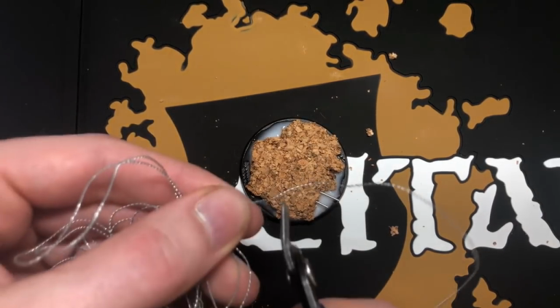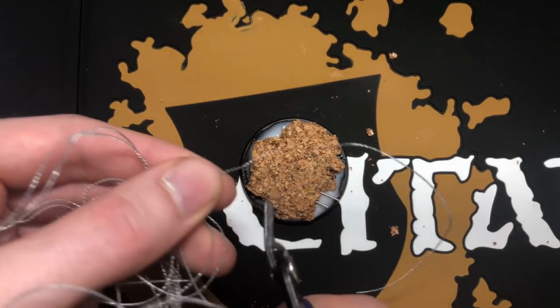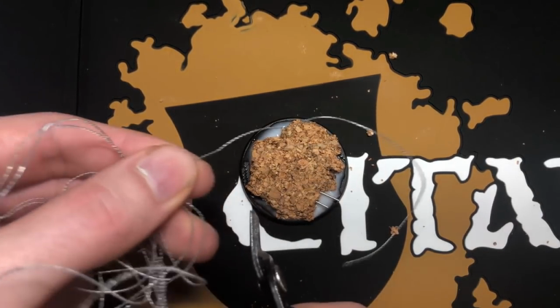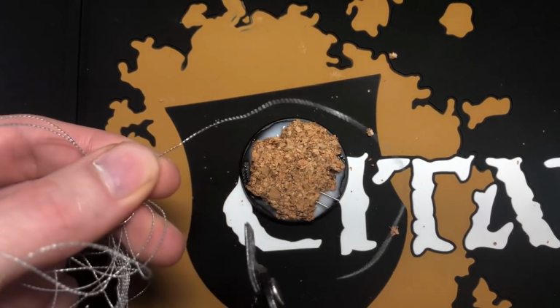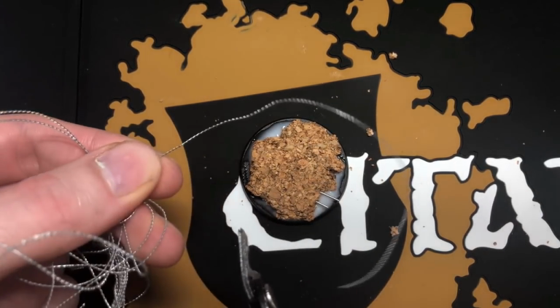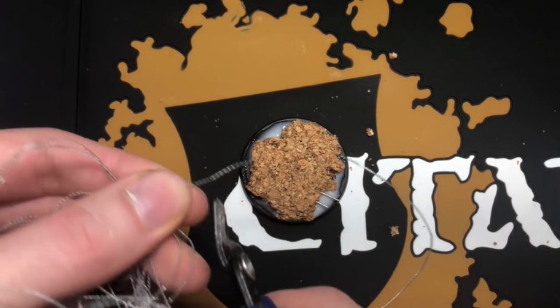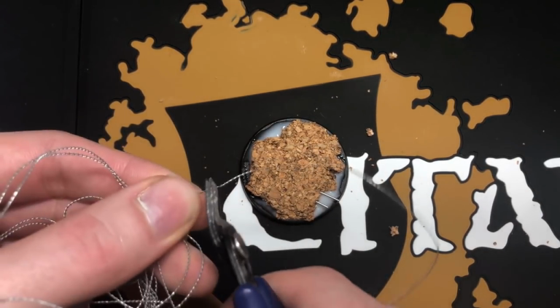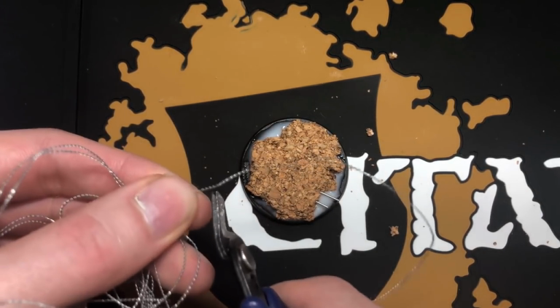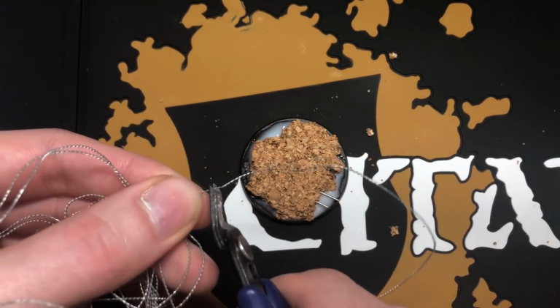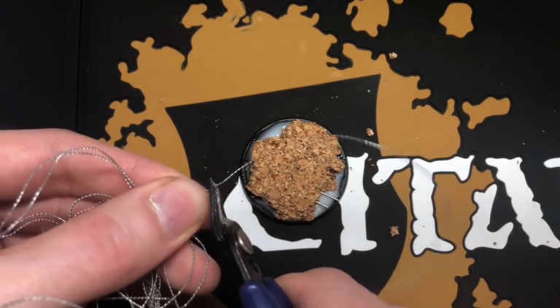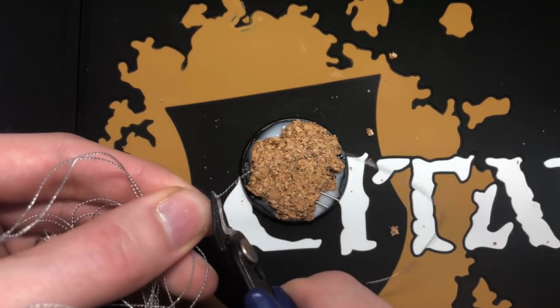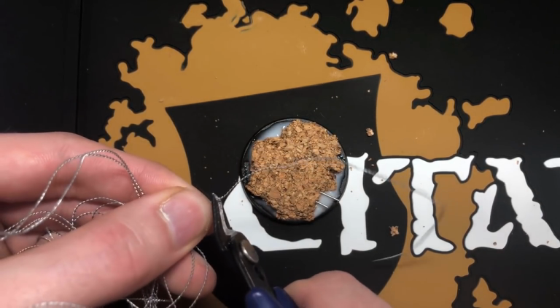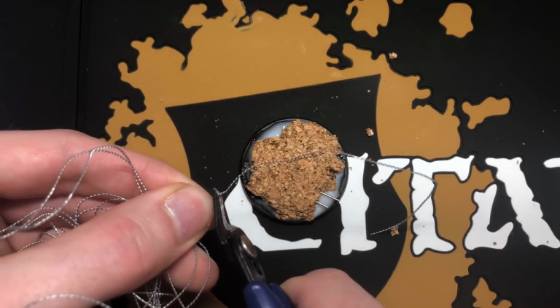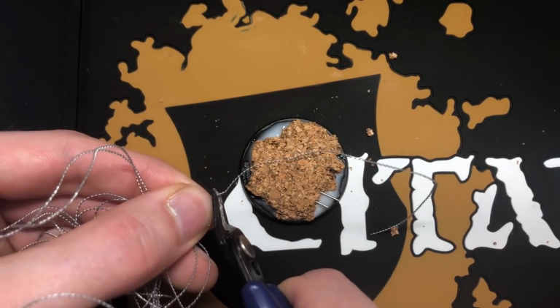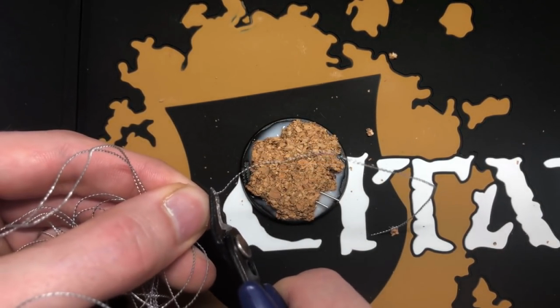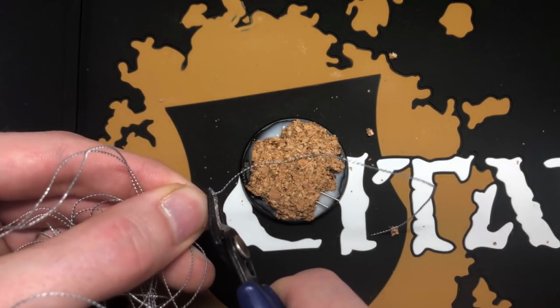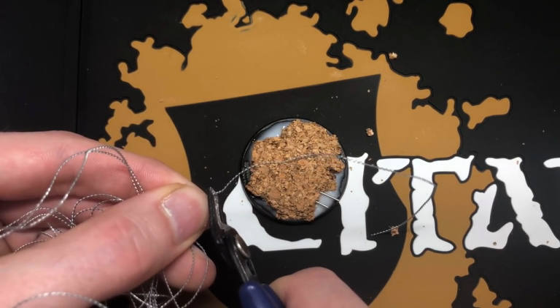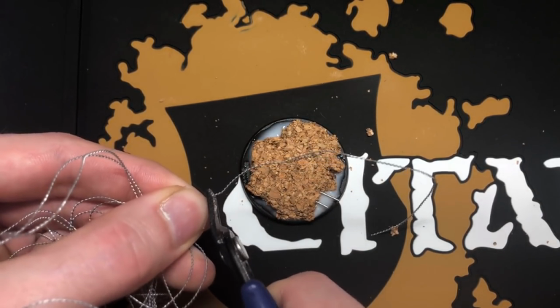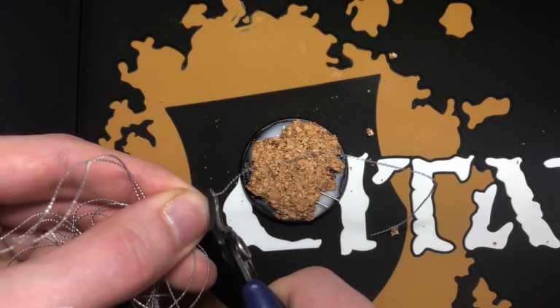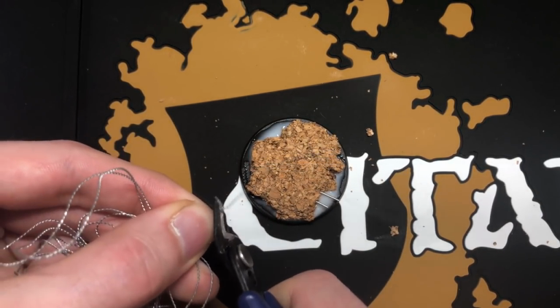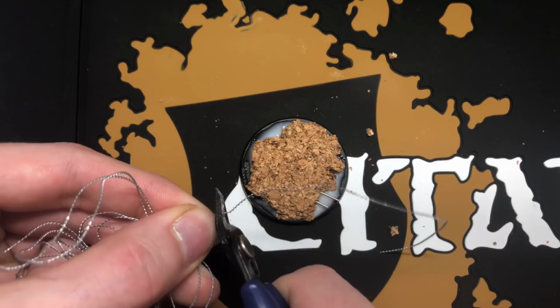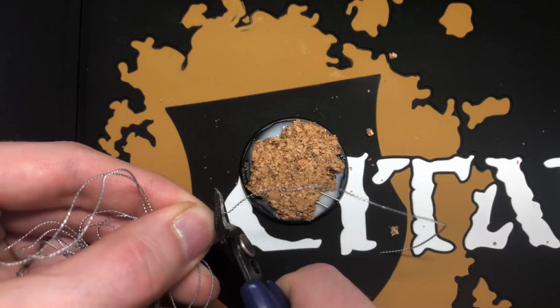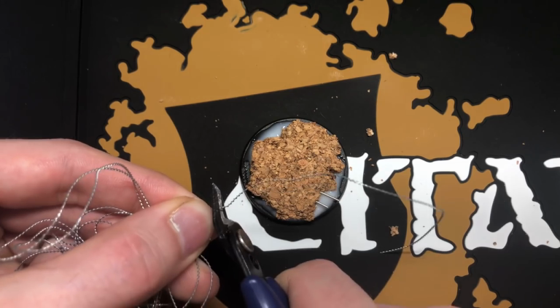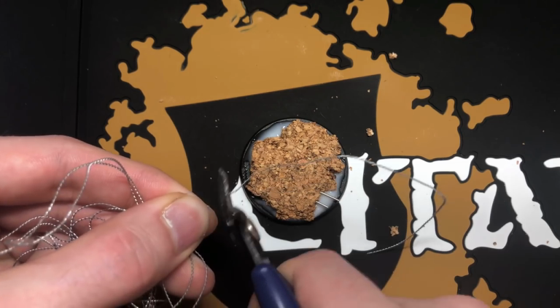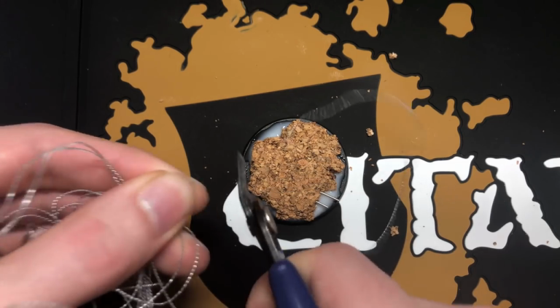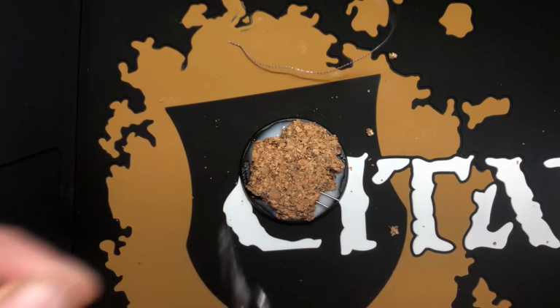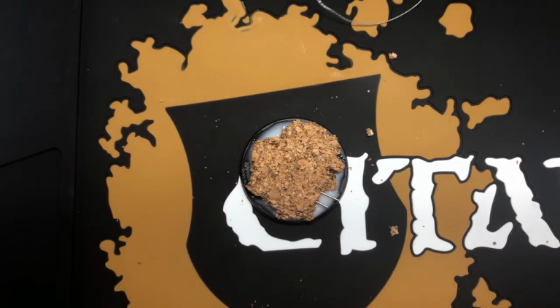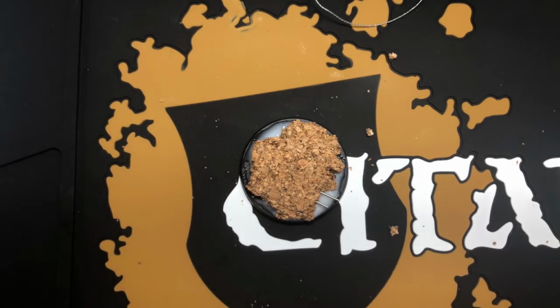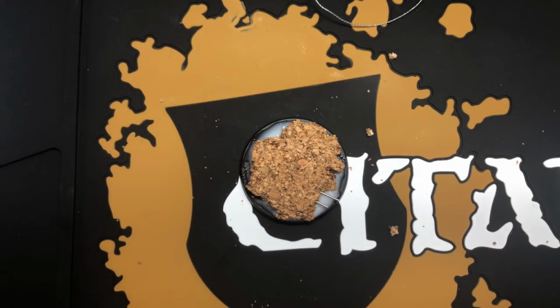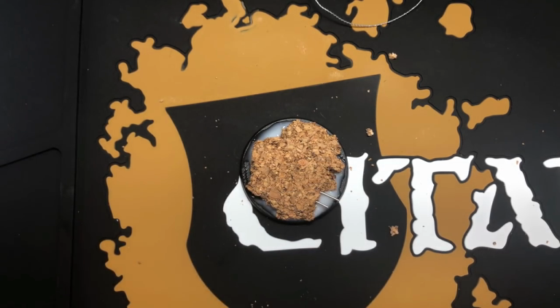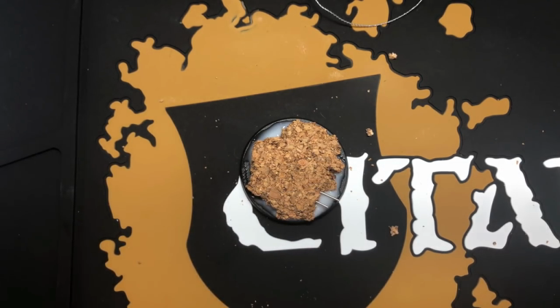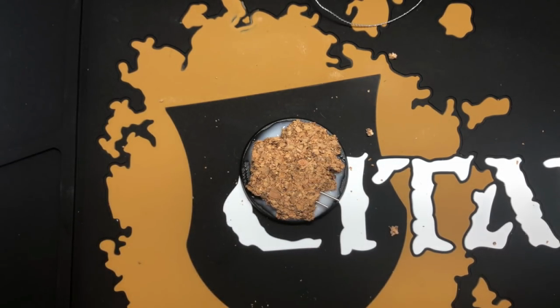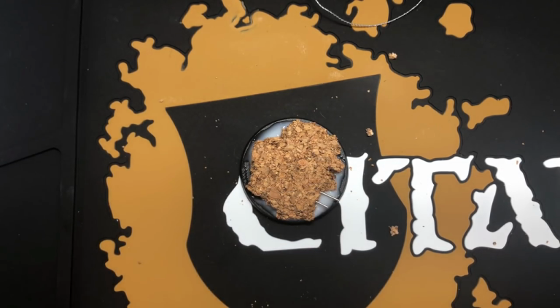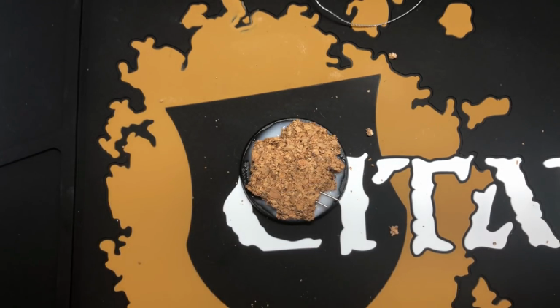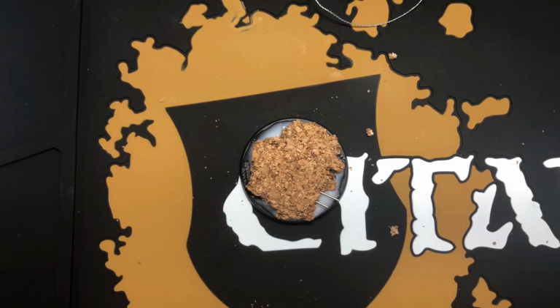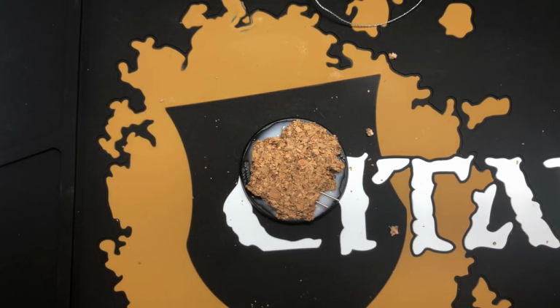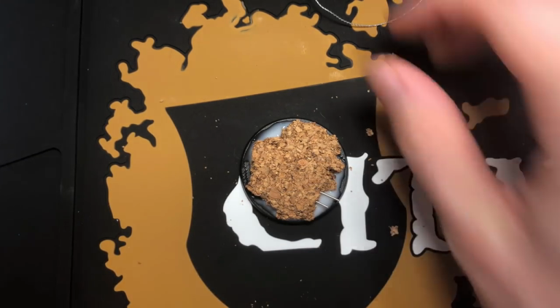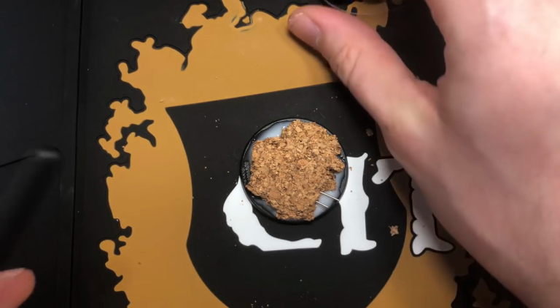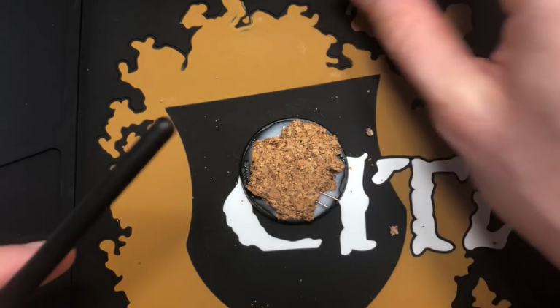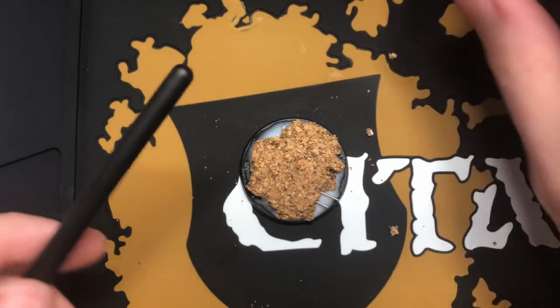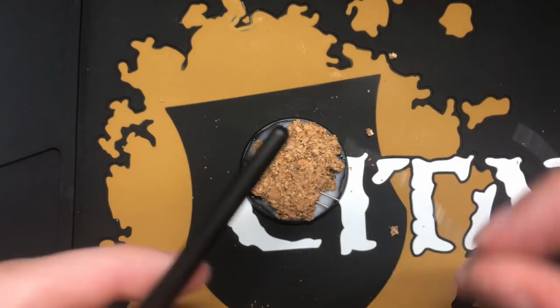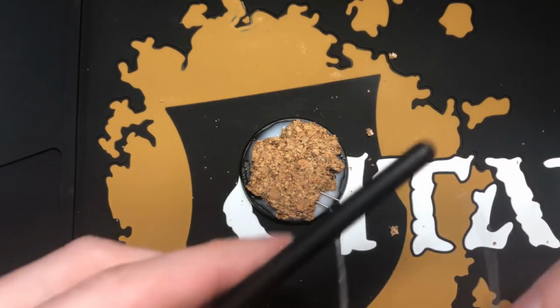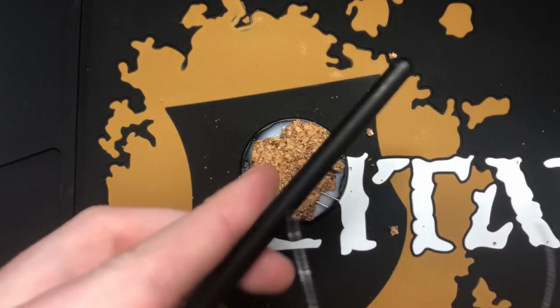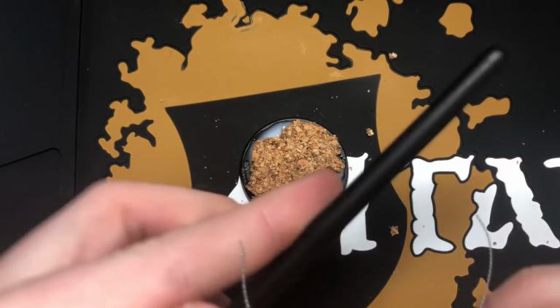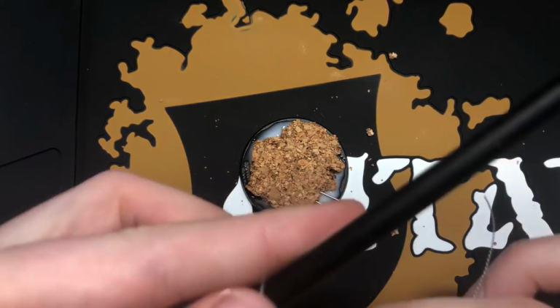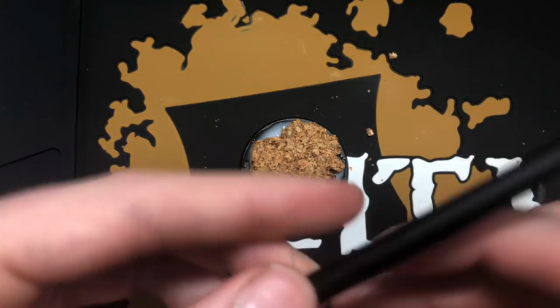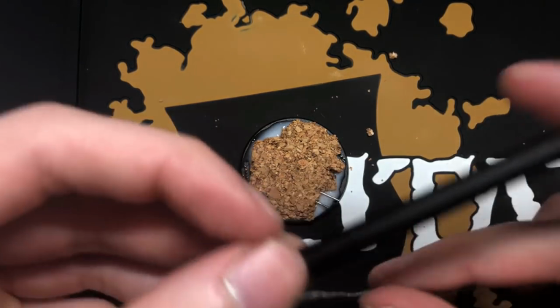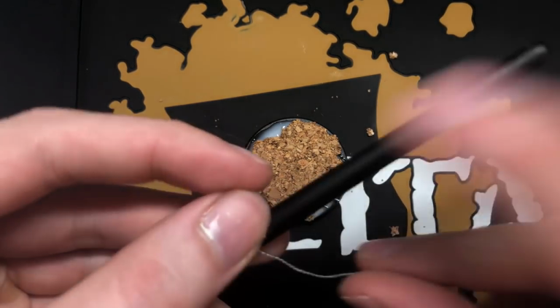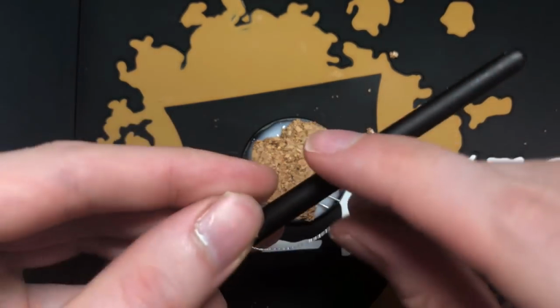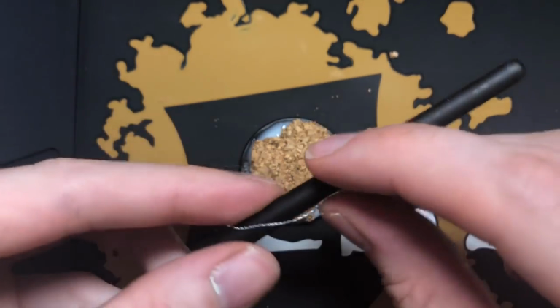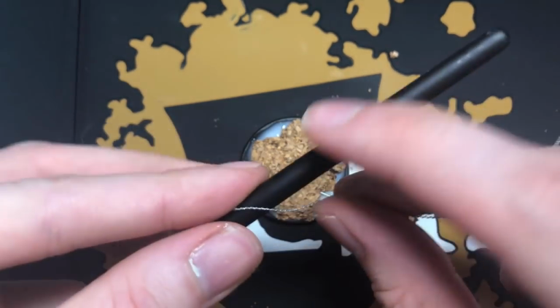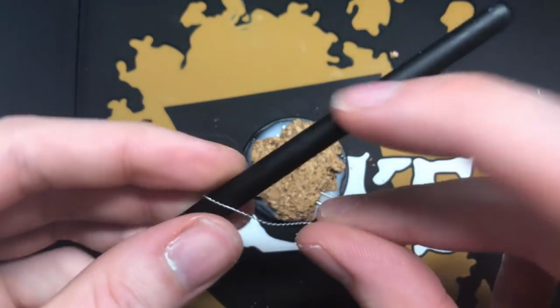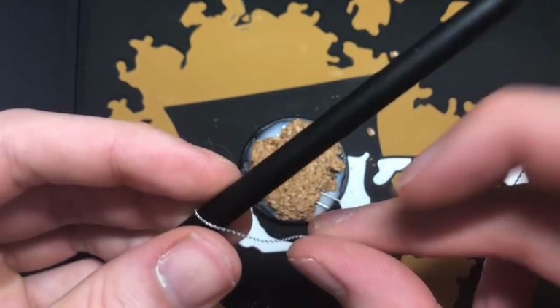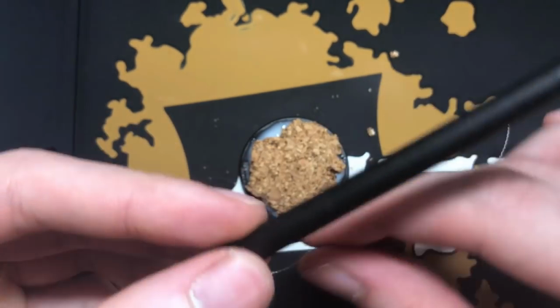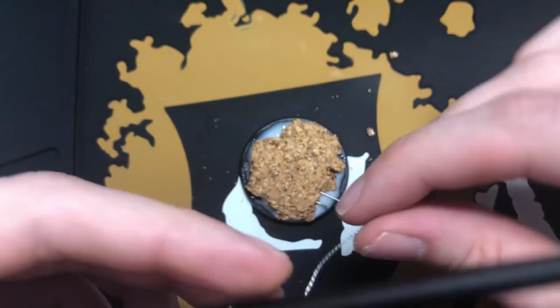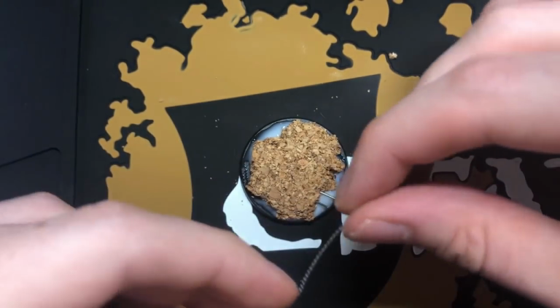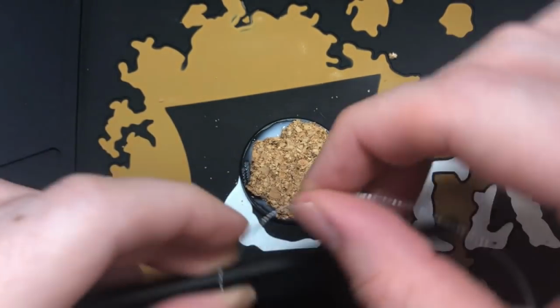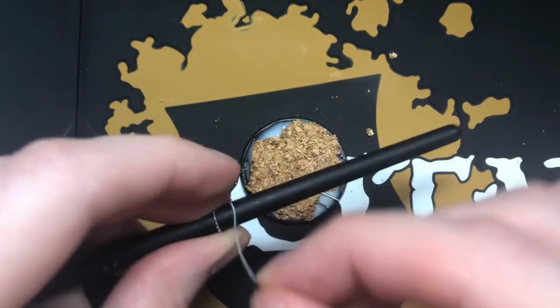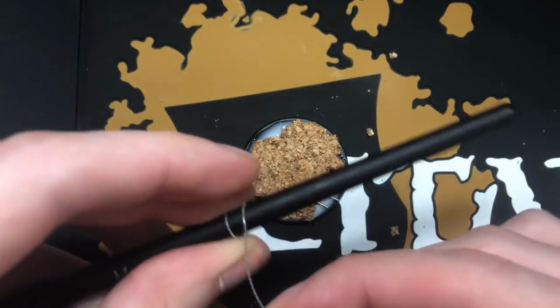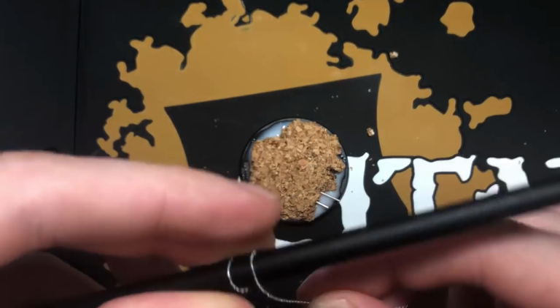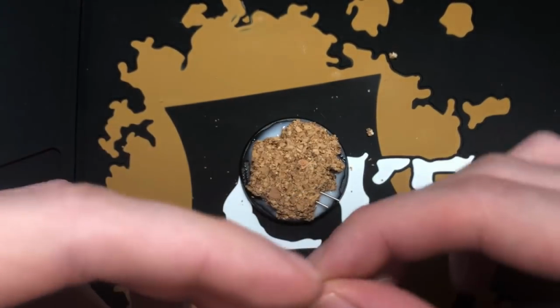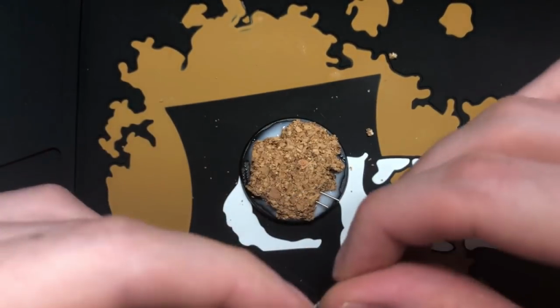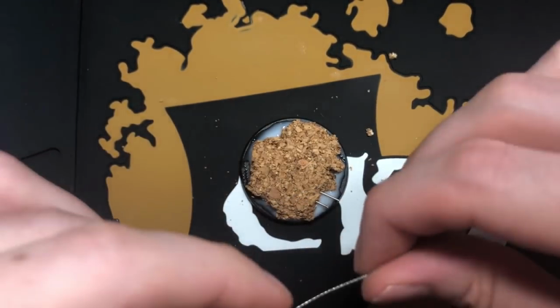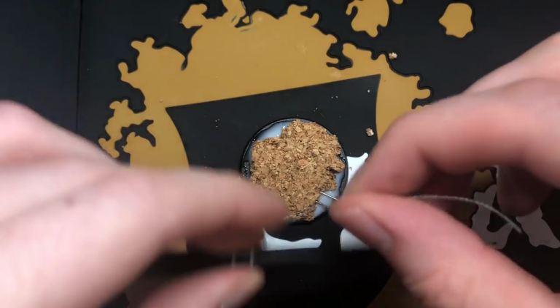Then we're going to add some razor wire to the base by snipping off a piece, wrapping it around something to shape it, and then gluing it in place.